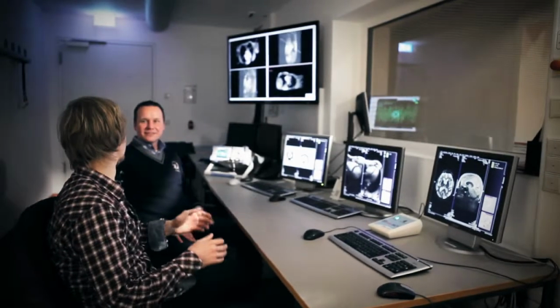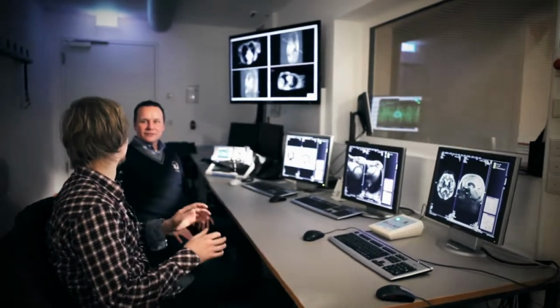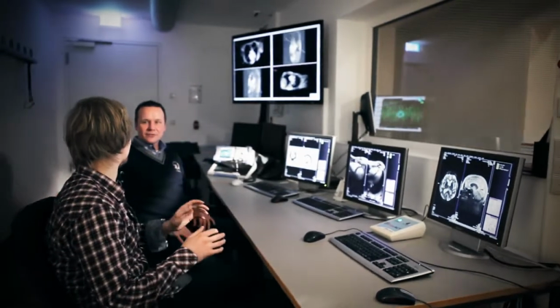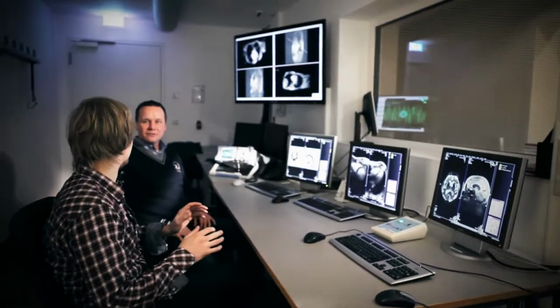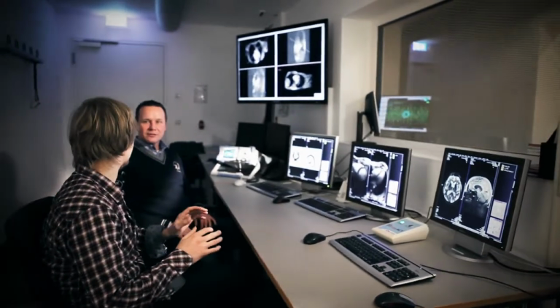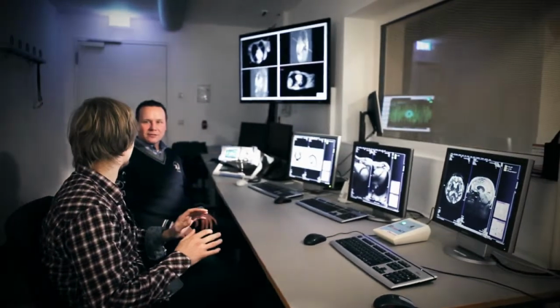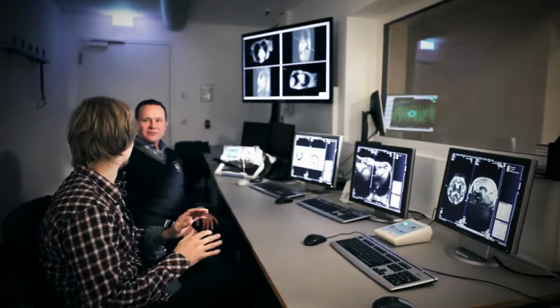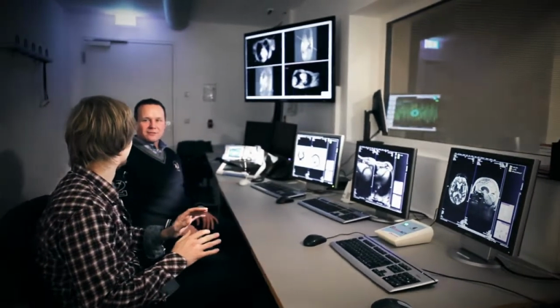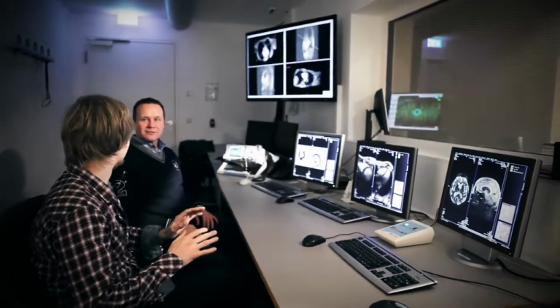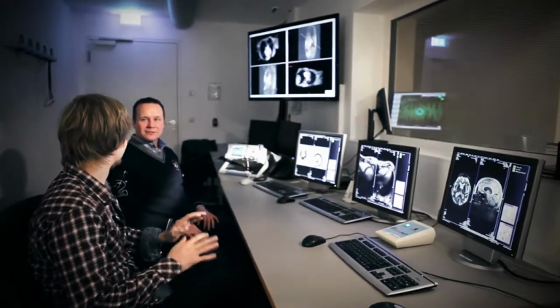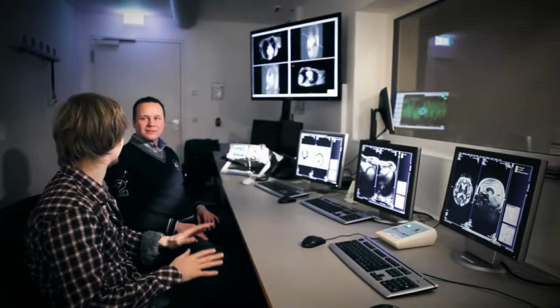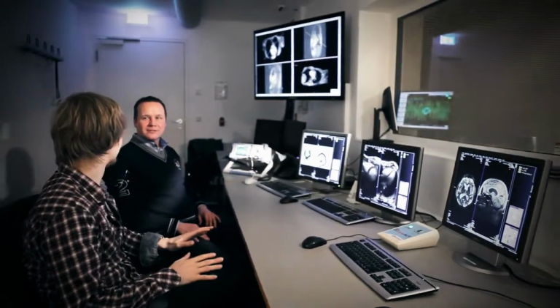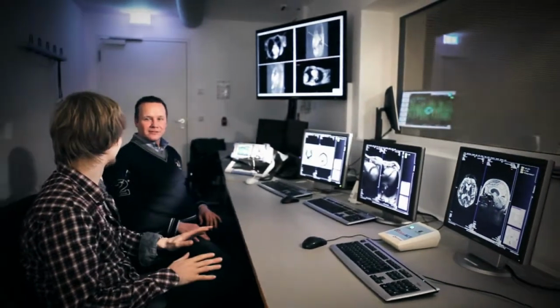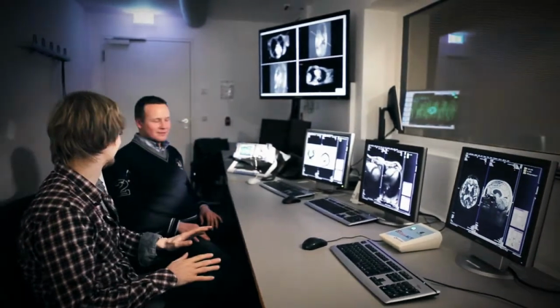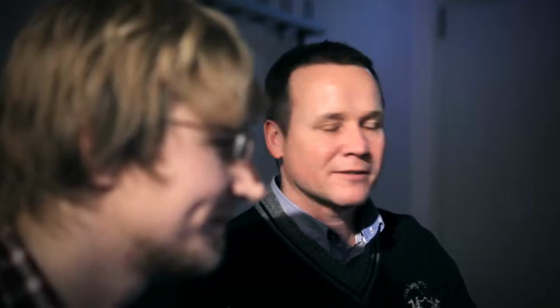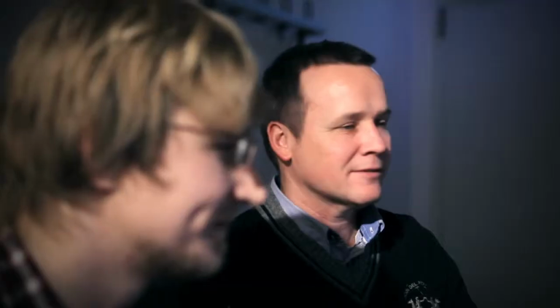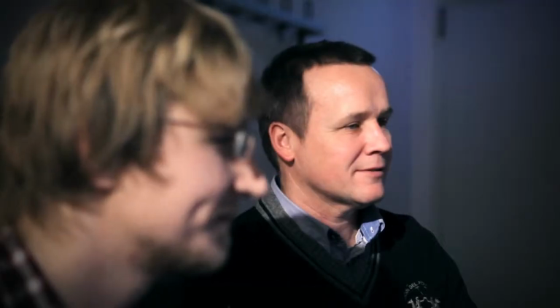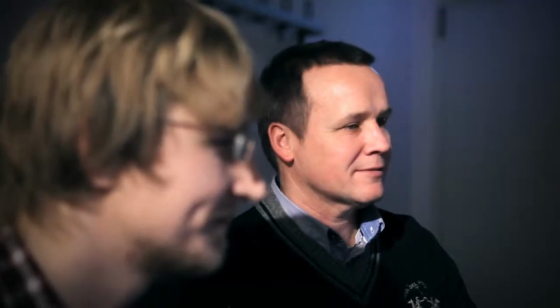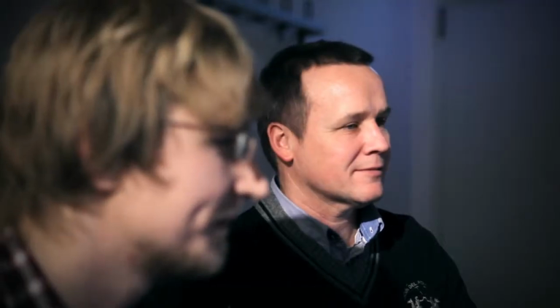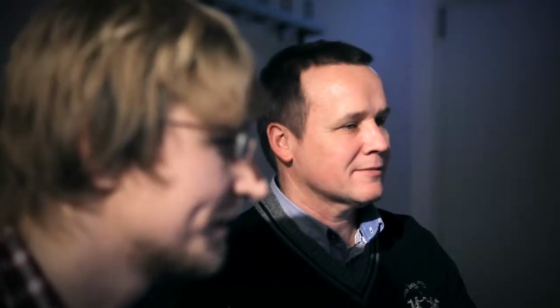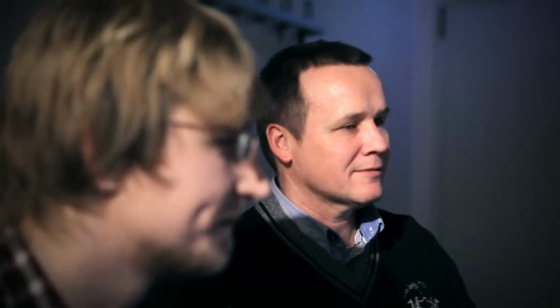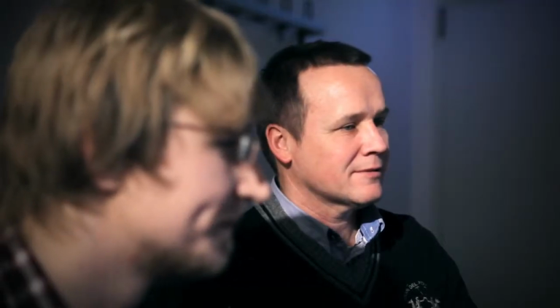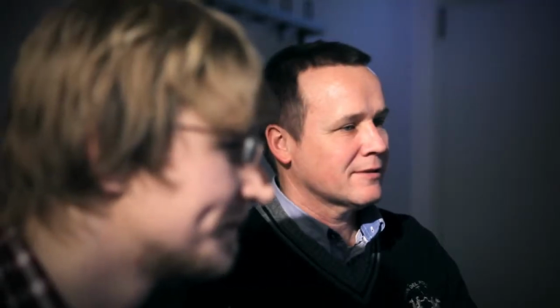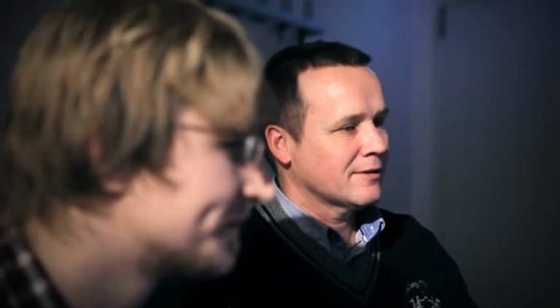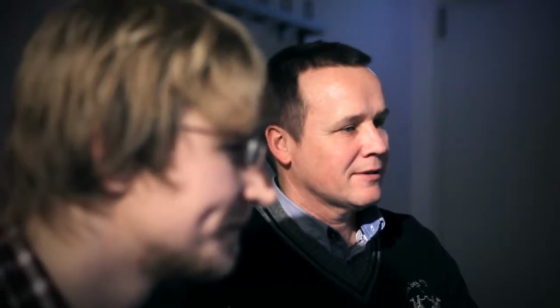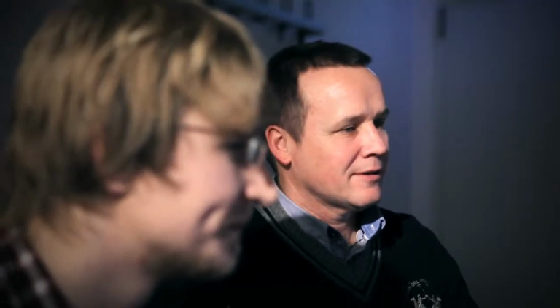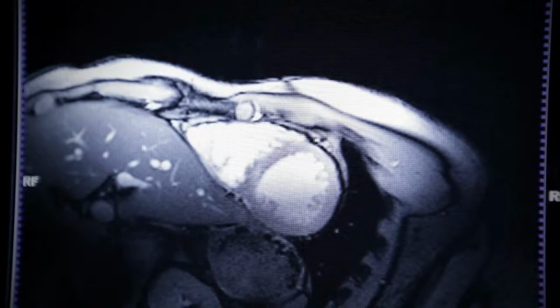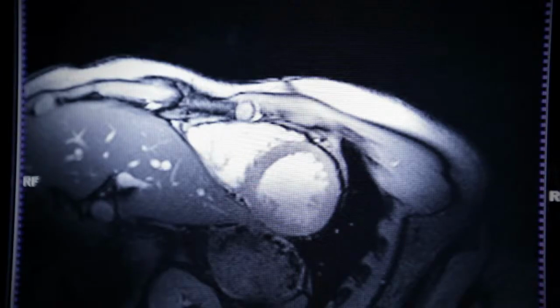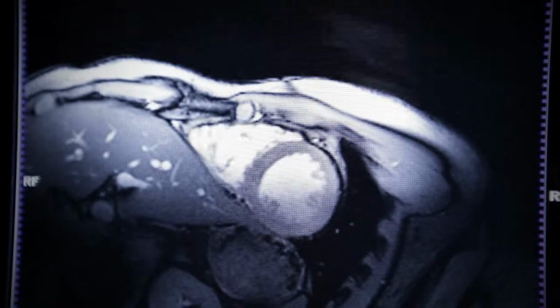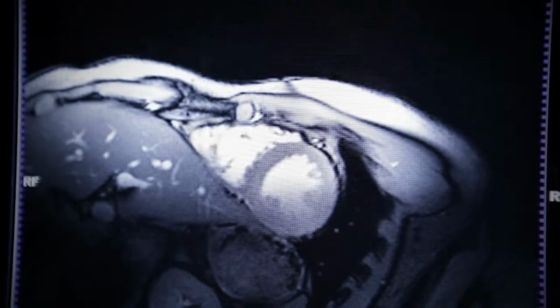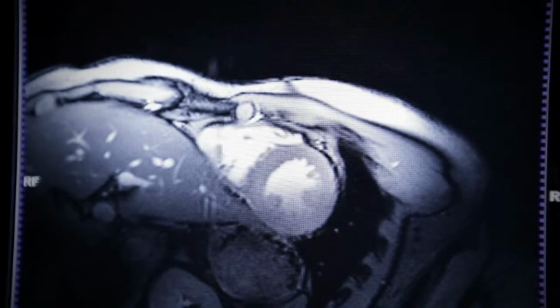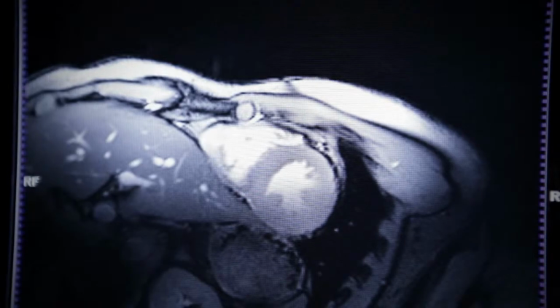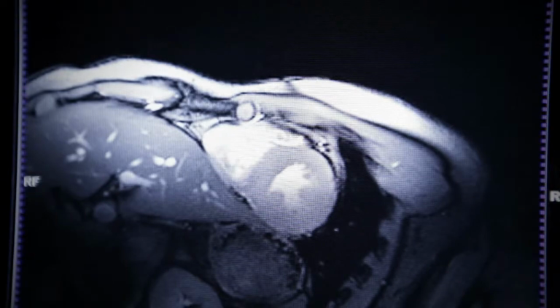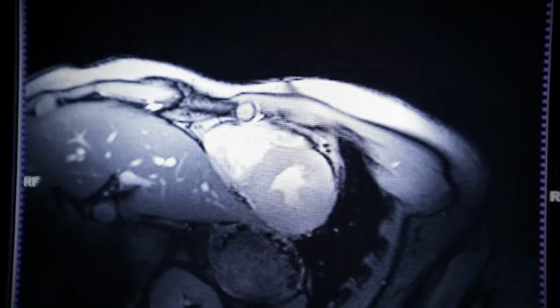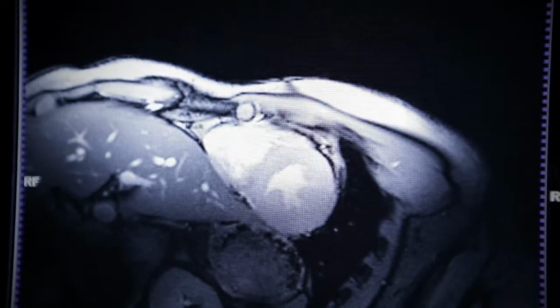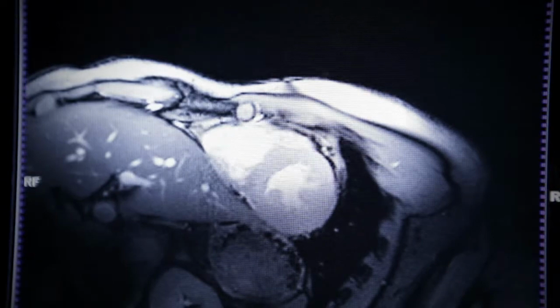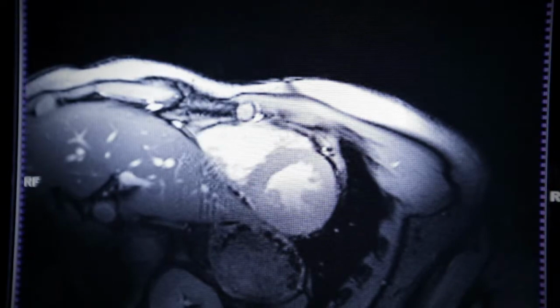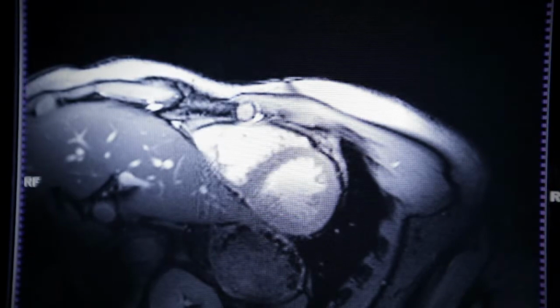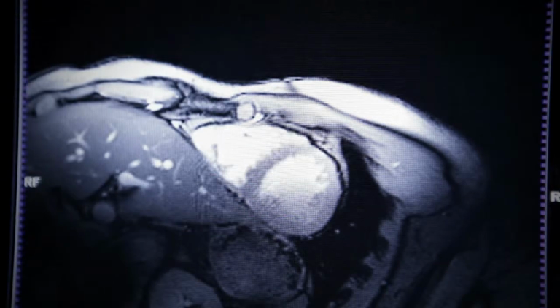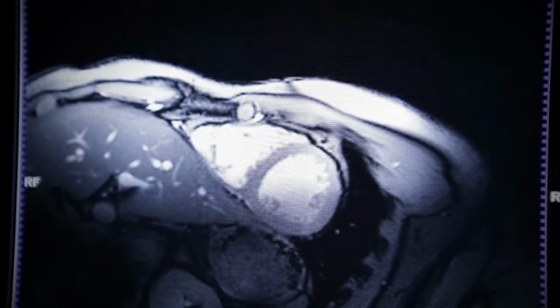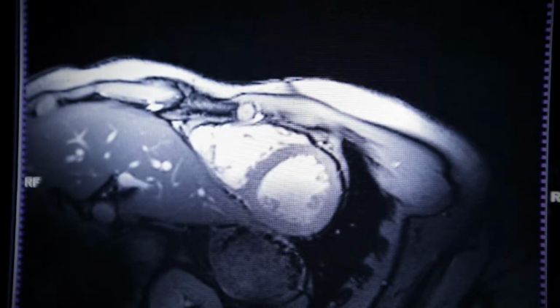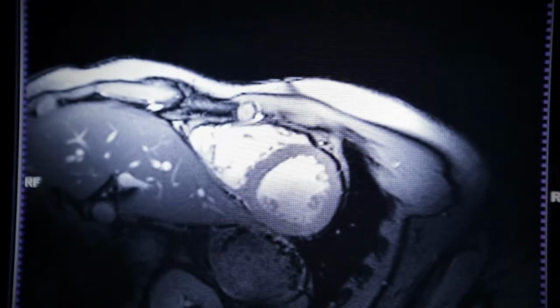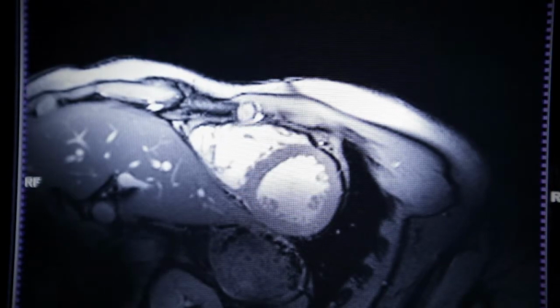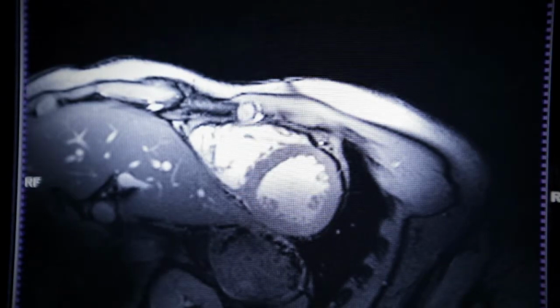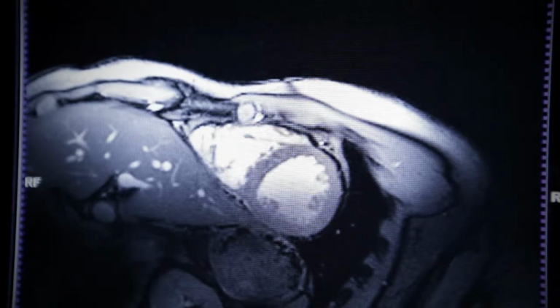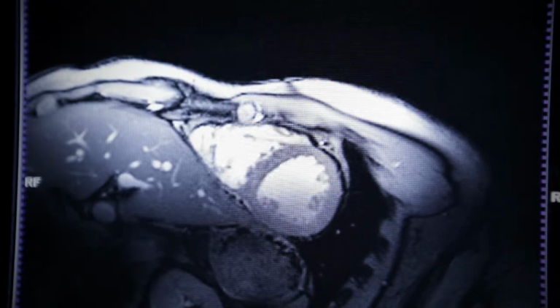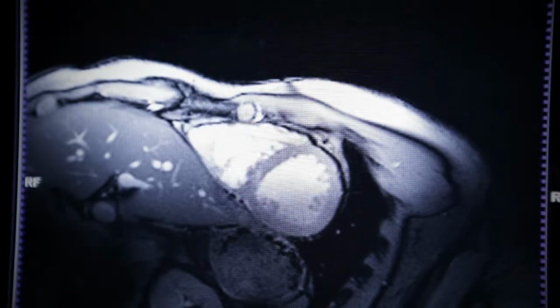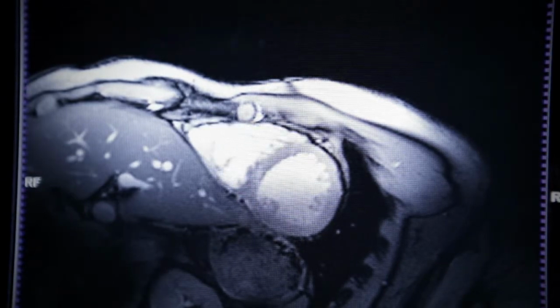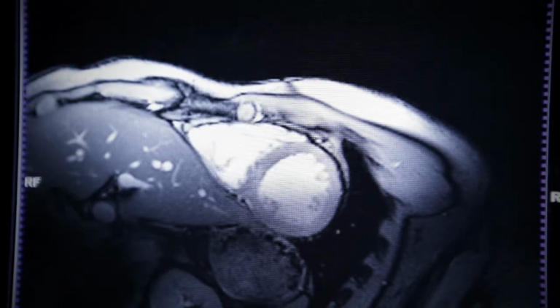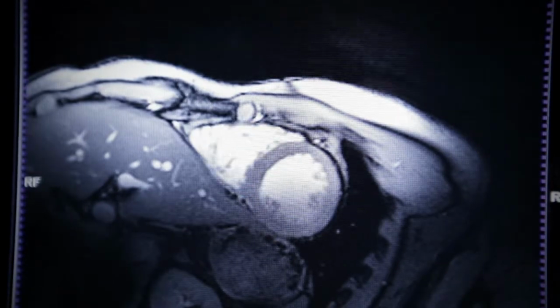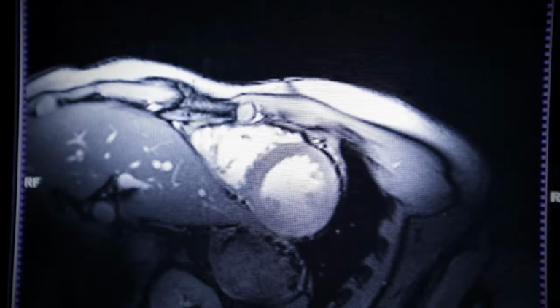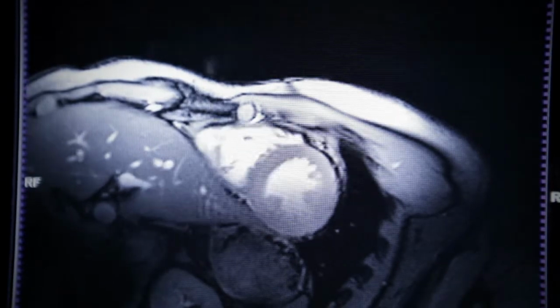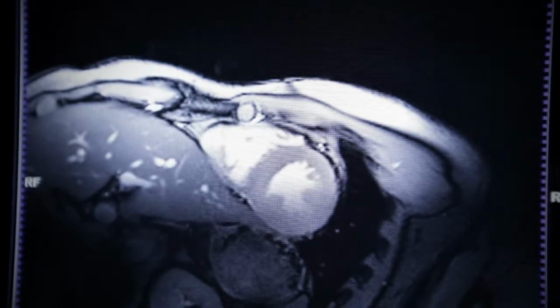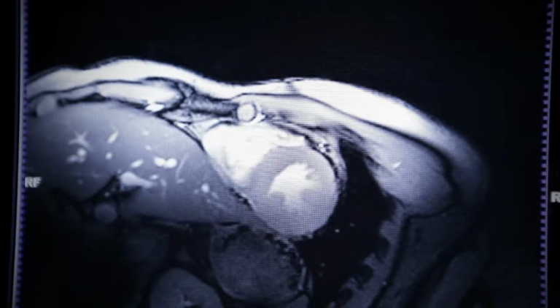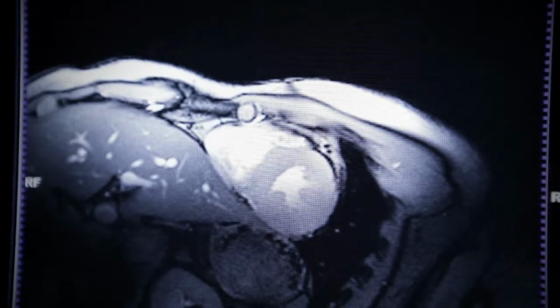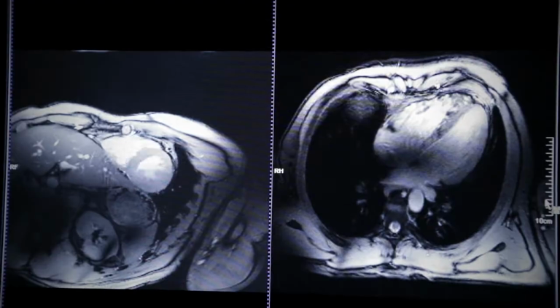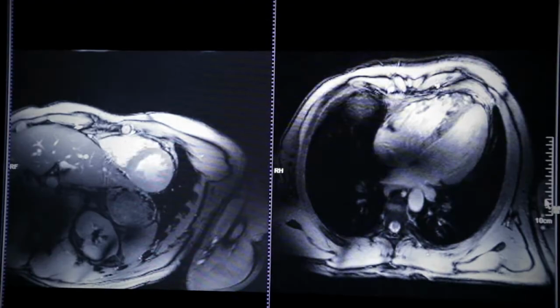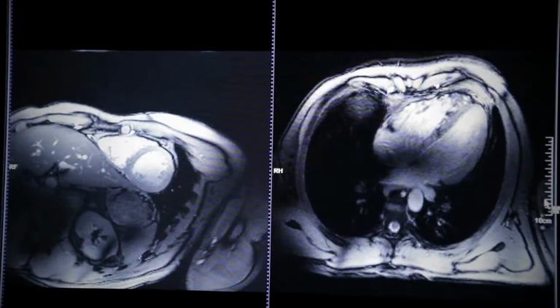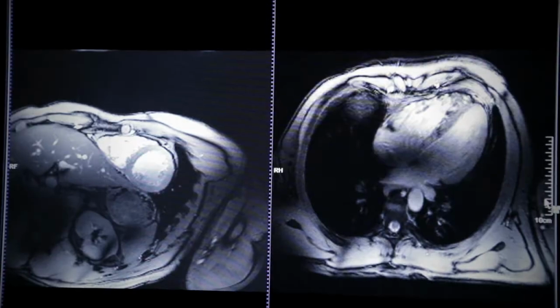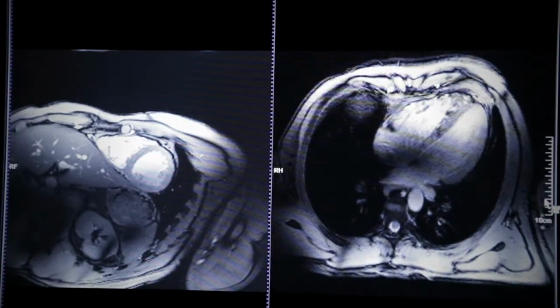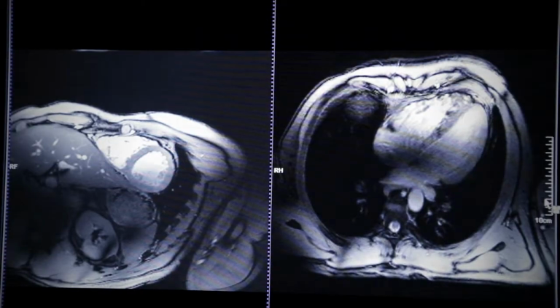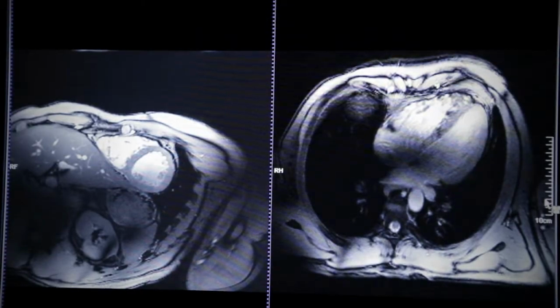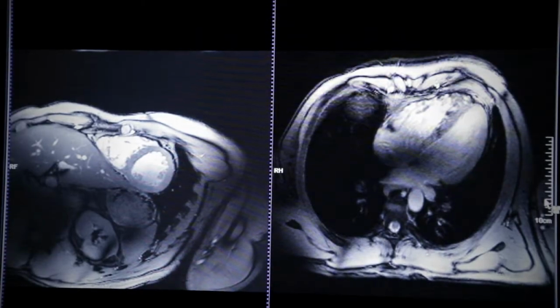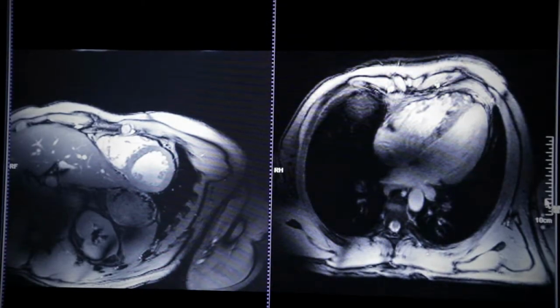Cardiovascular diseases are the leading cause of death in Germany. If recognized earlier, however, many could be prevented.